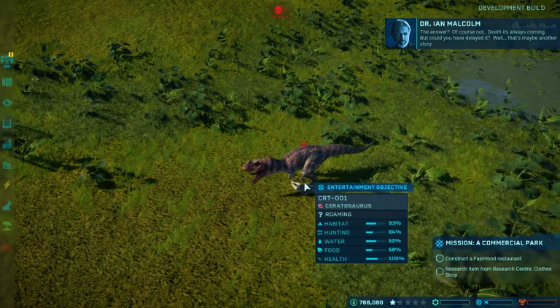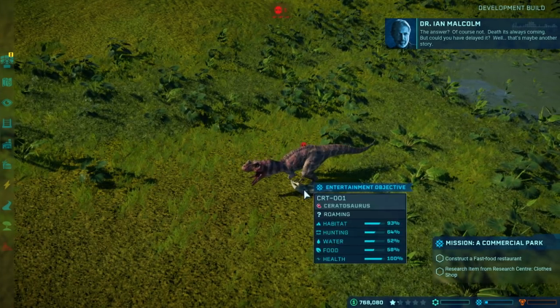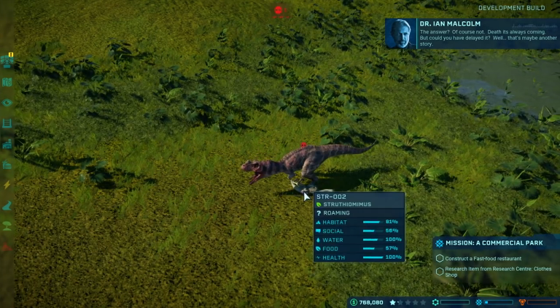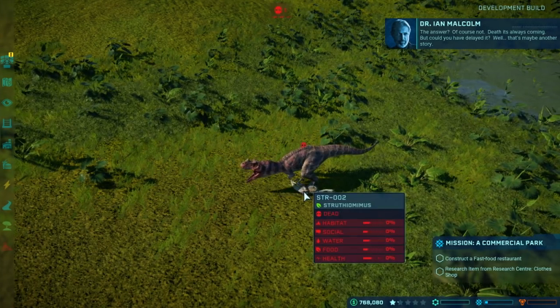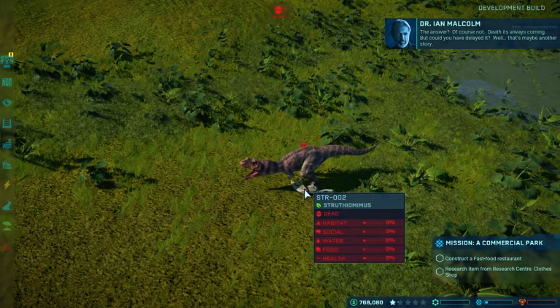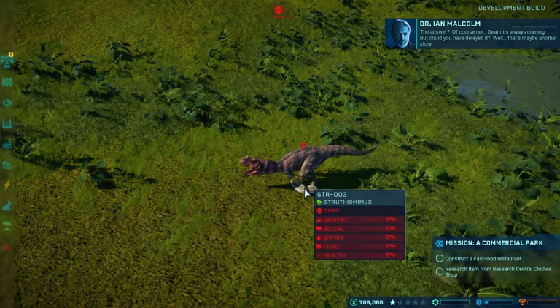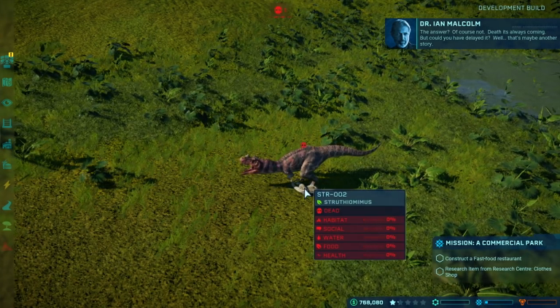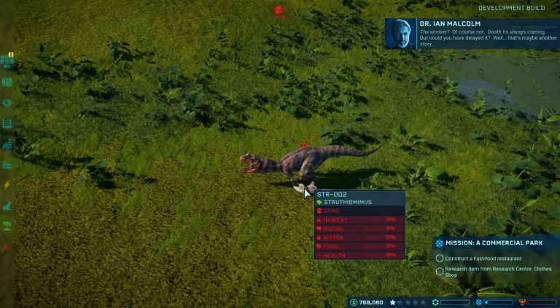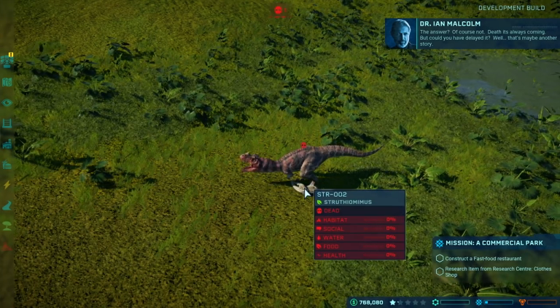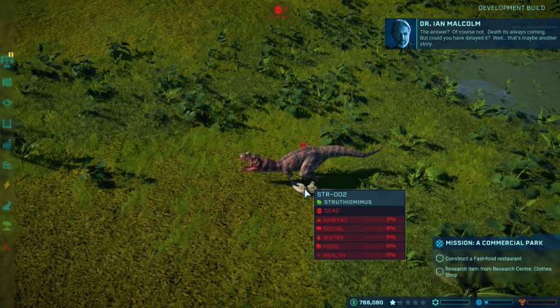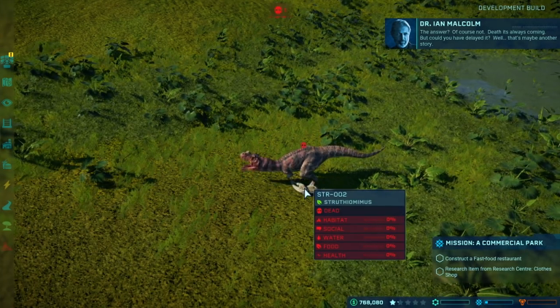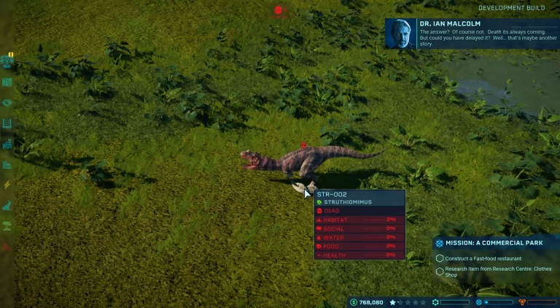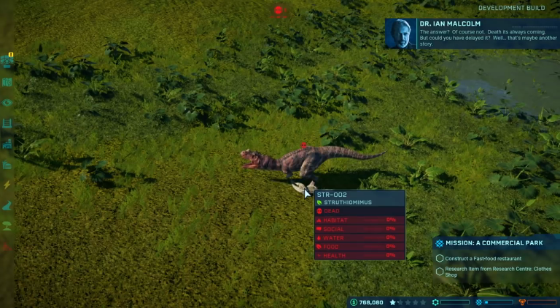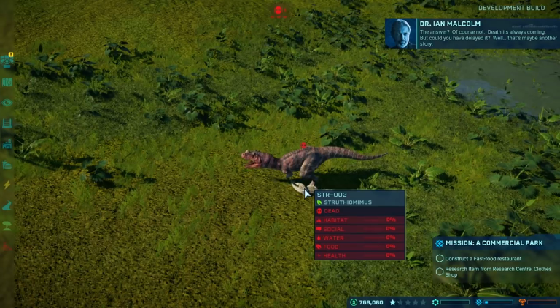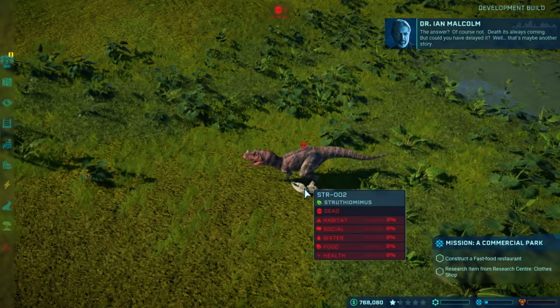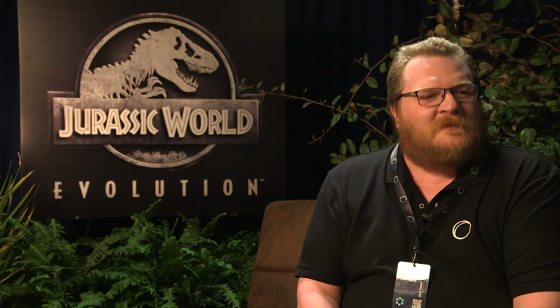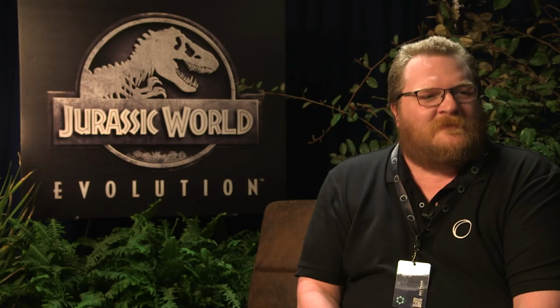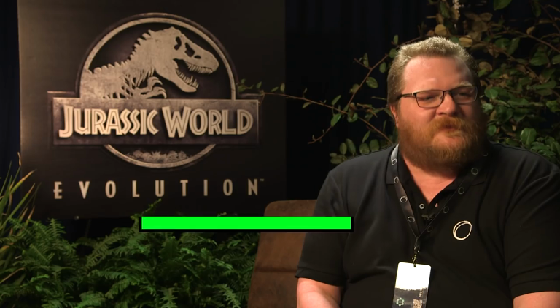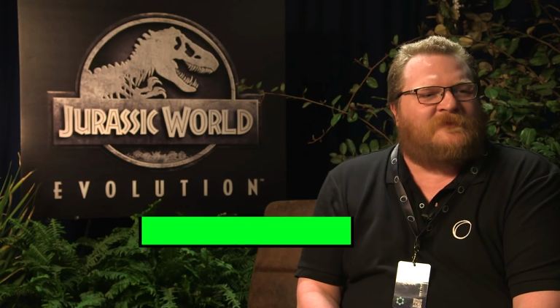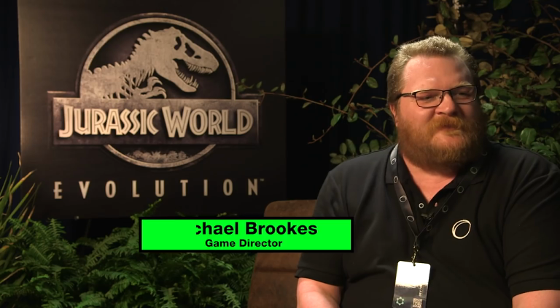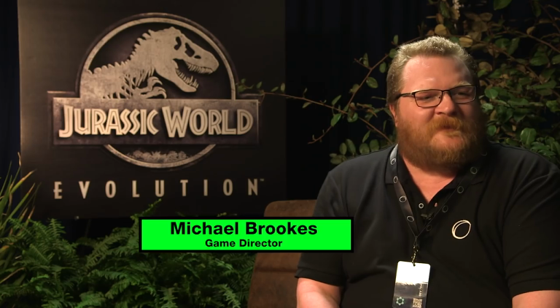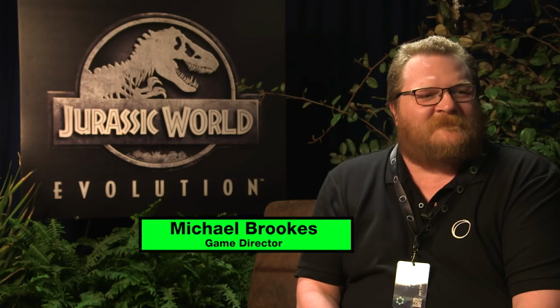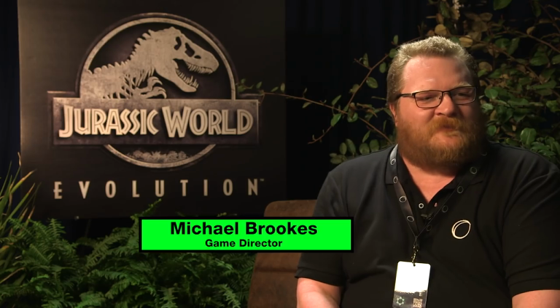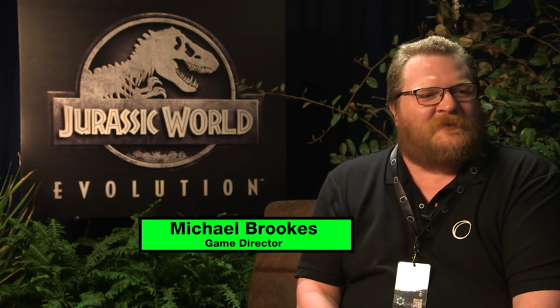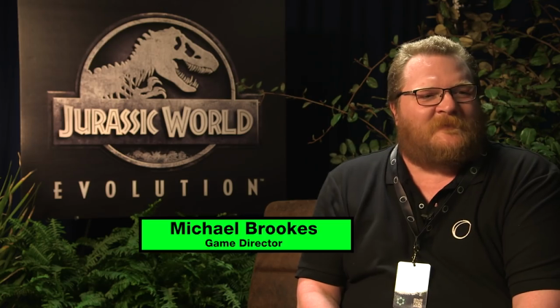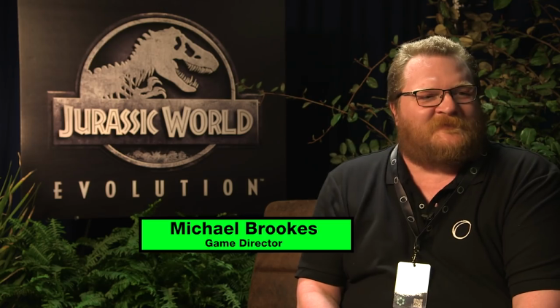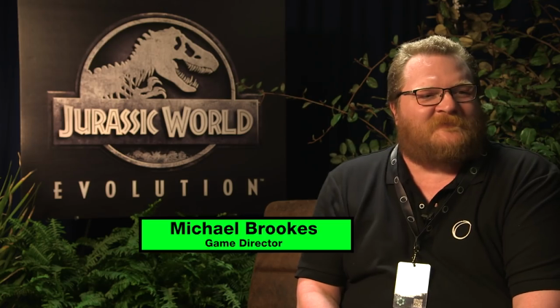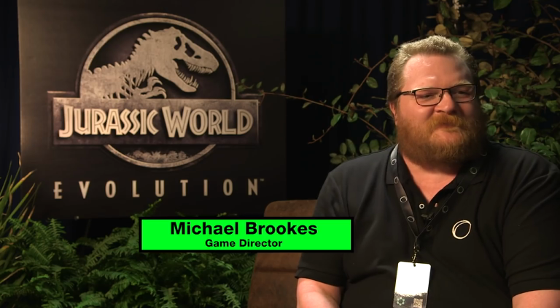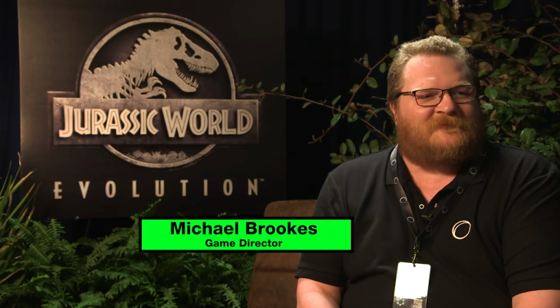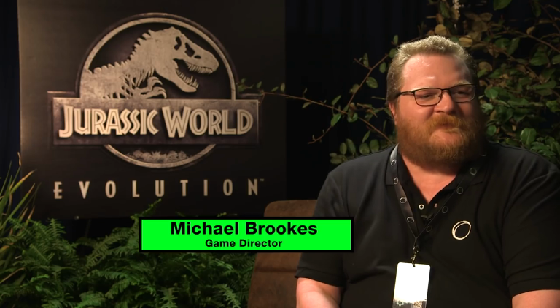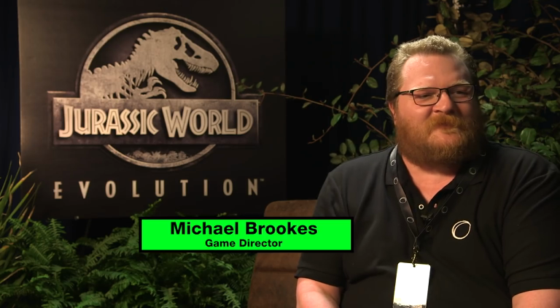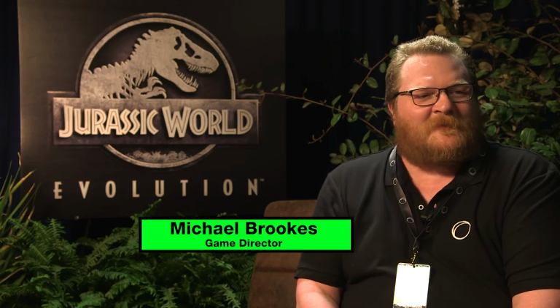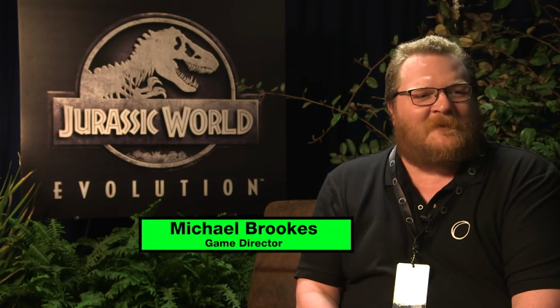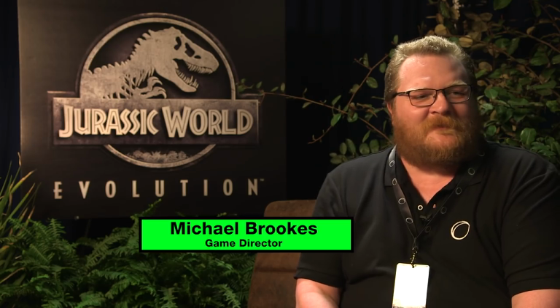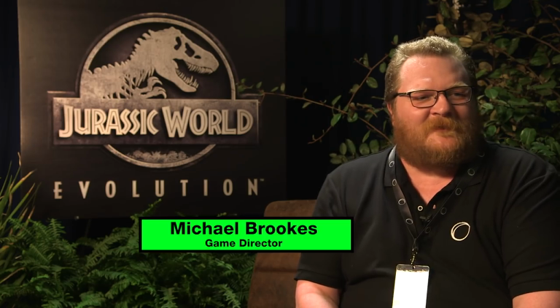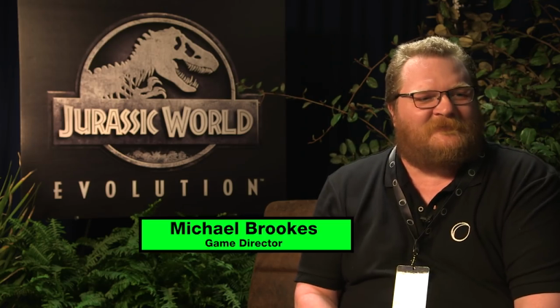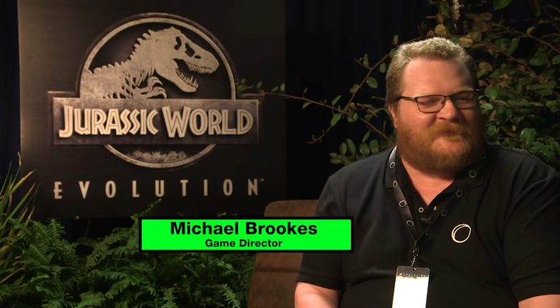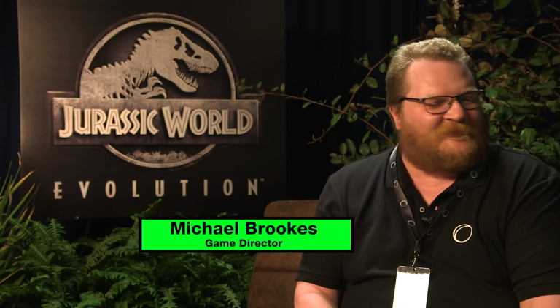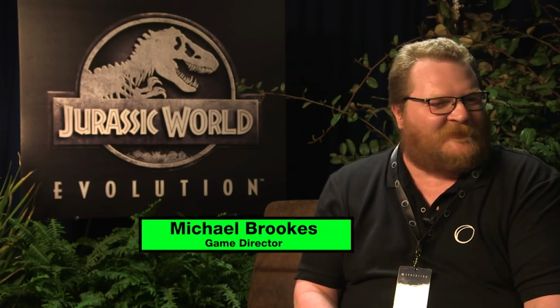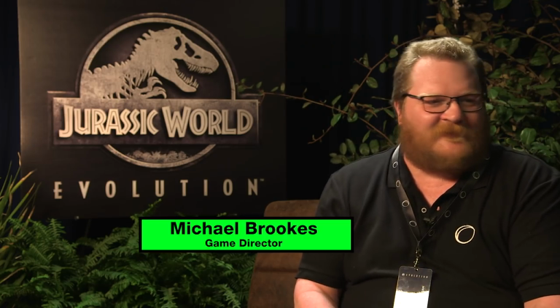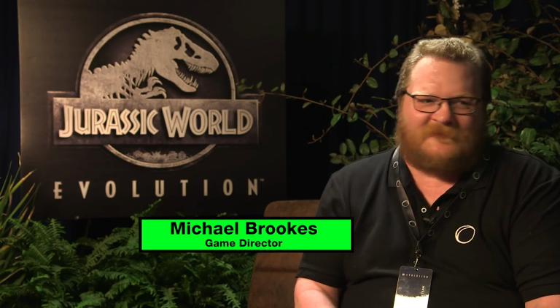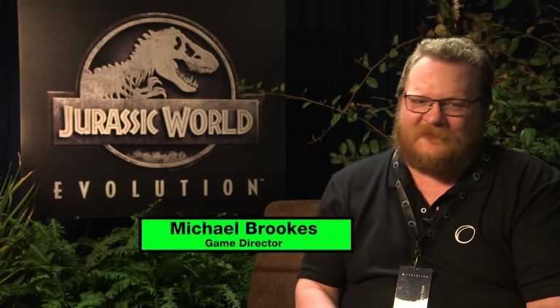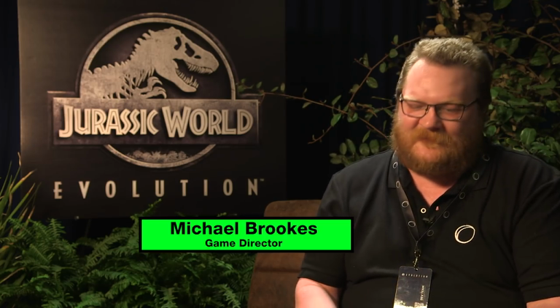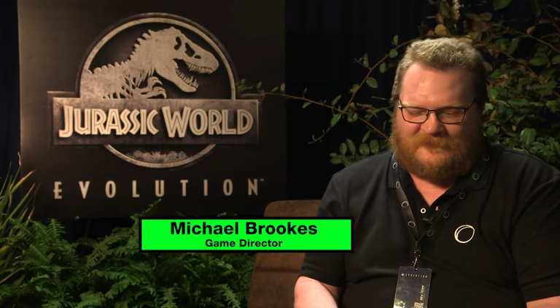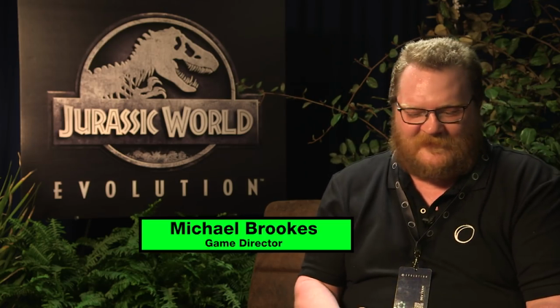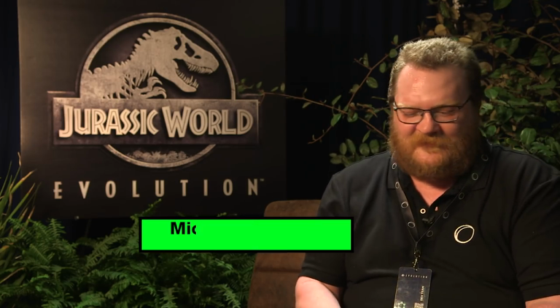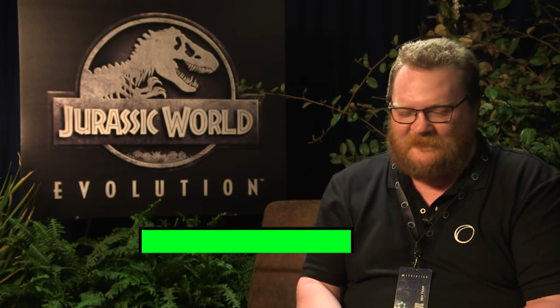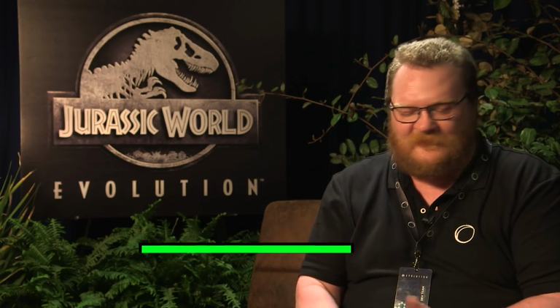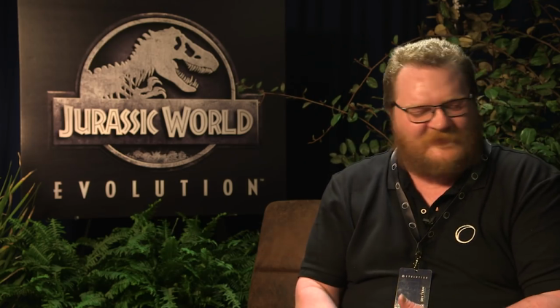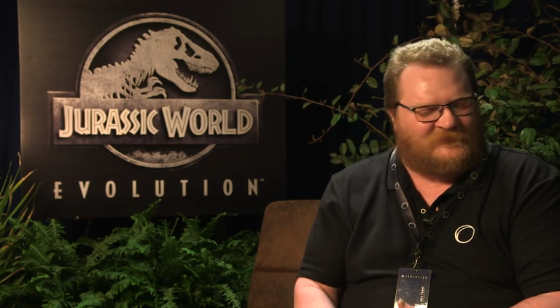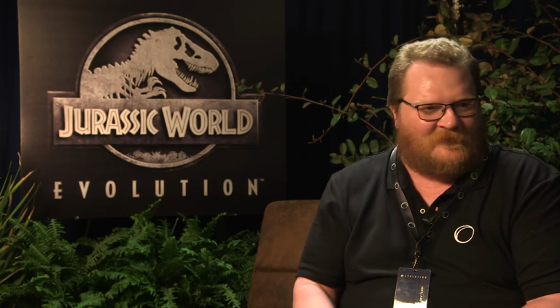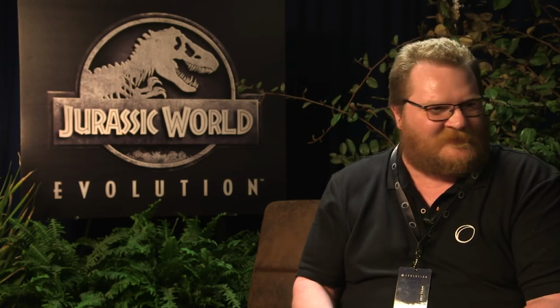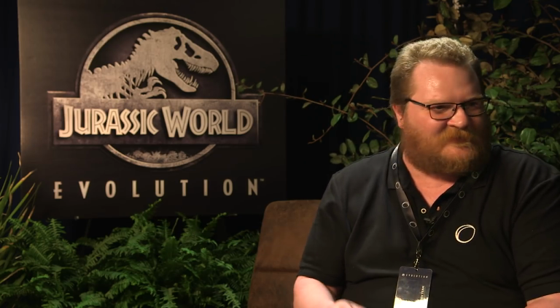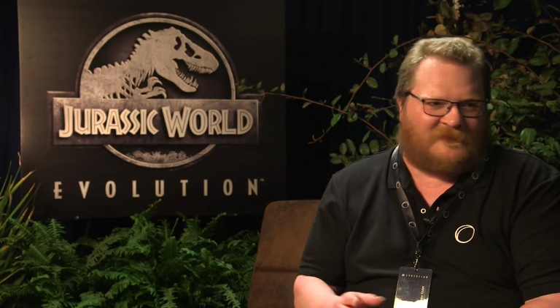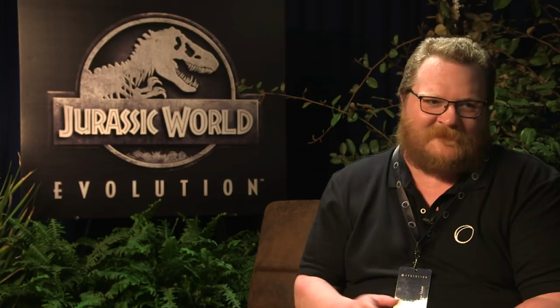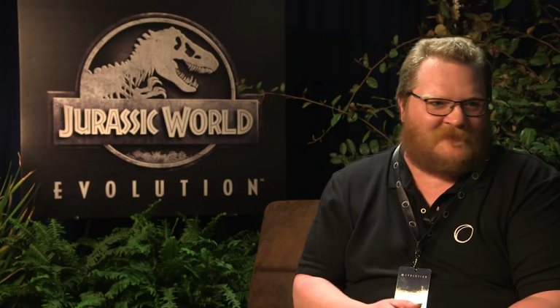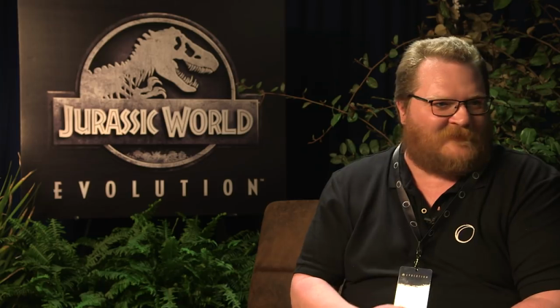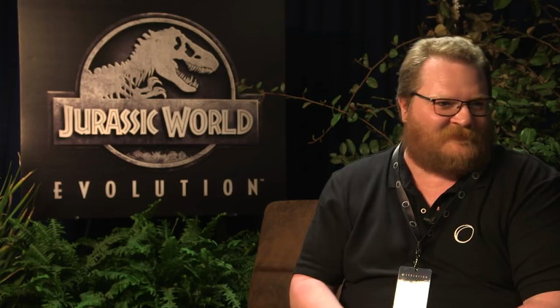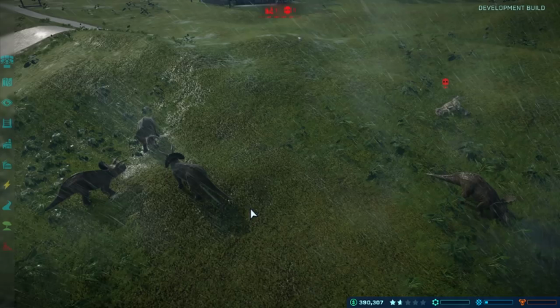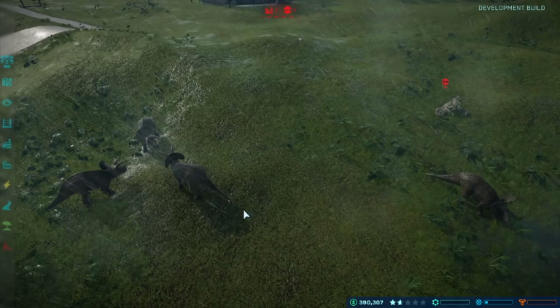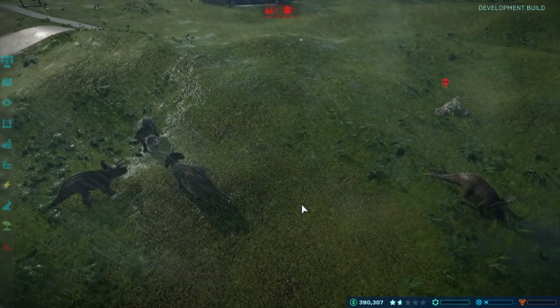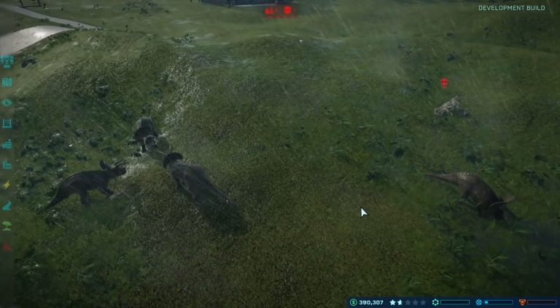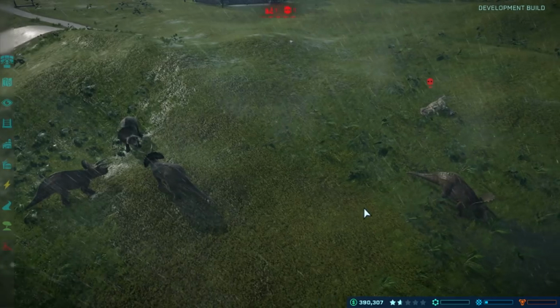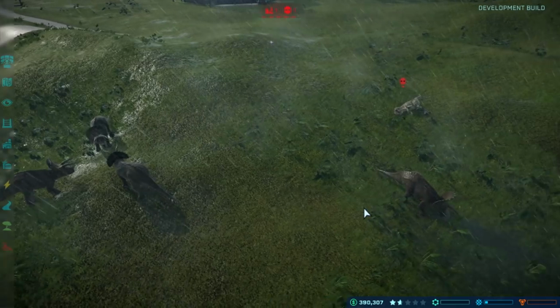Ranger teams are very important. You need them for pretty much everything in the park — they fix things, they restock, they look after your dinosaurs.